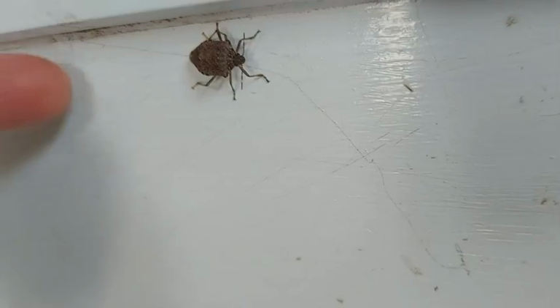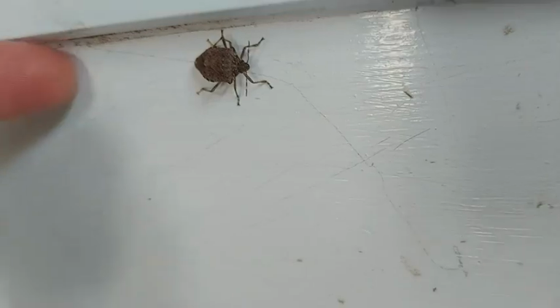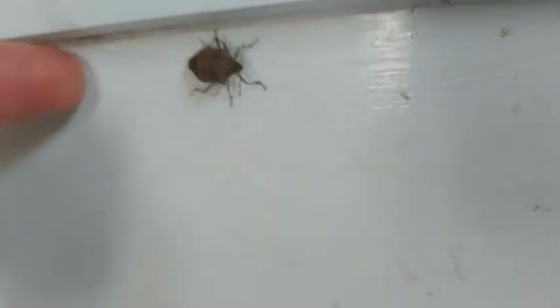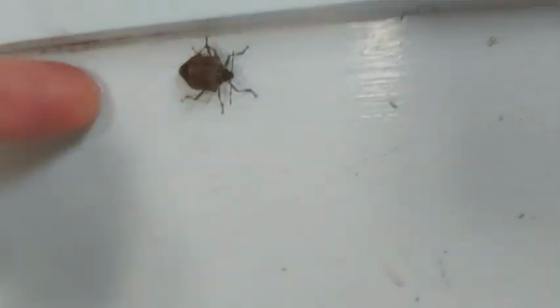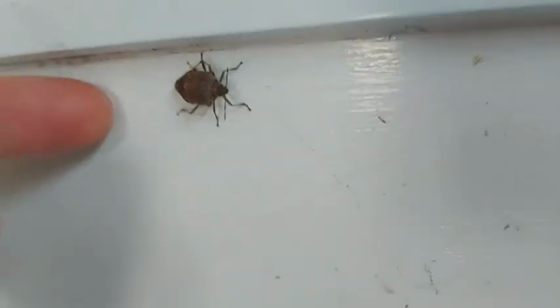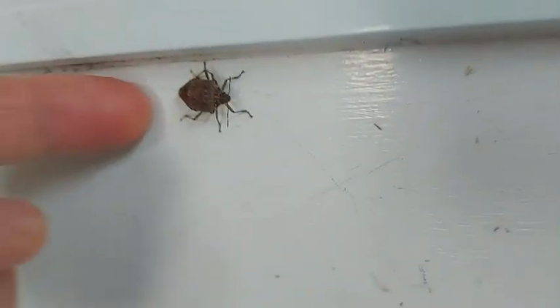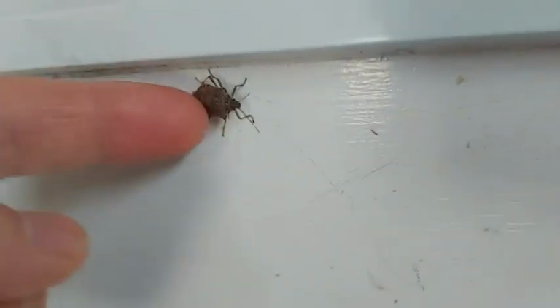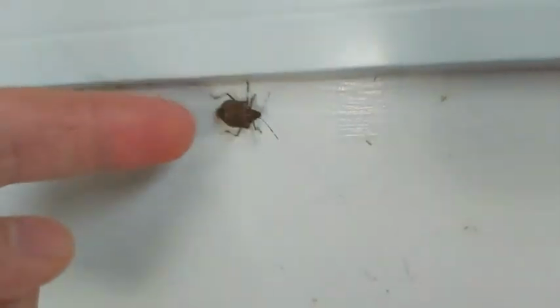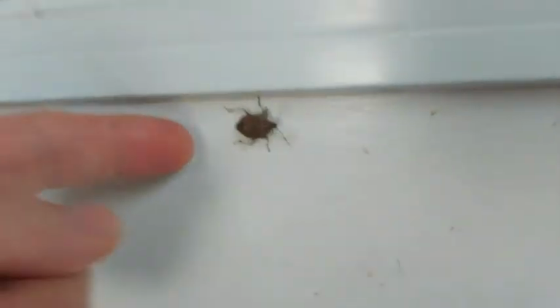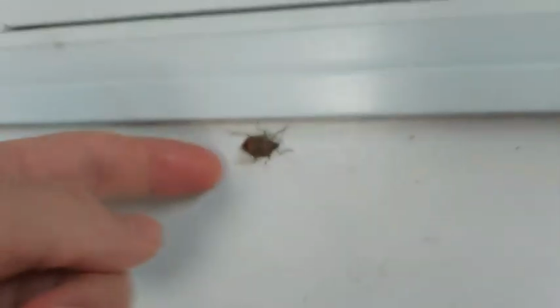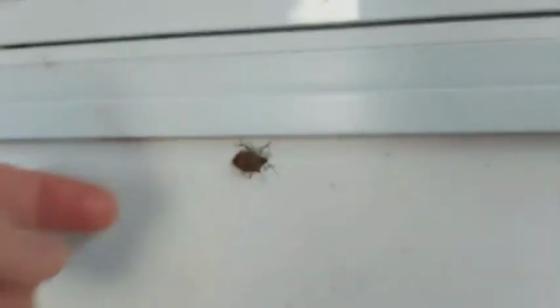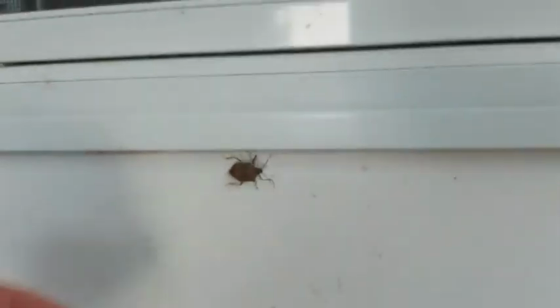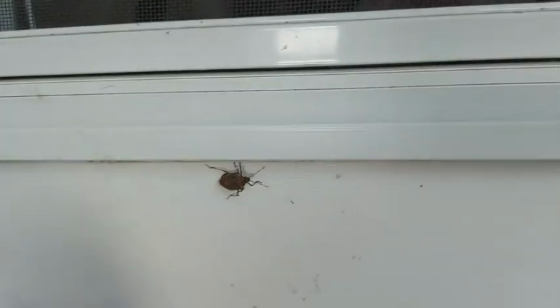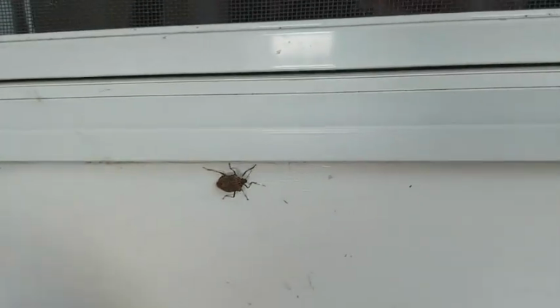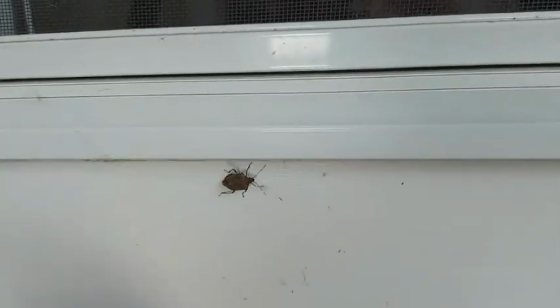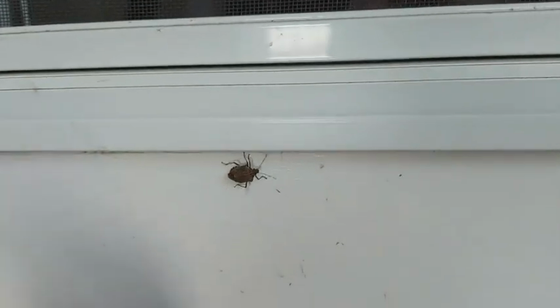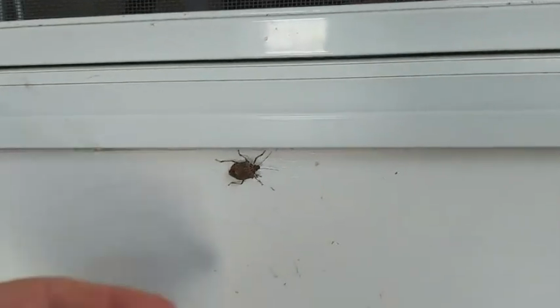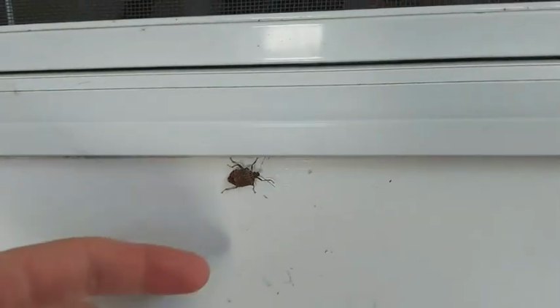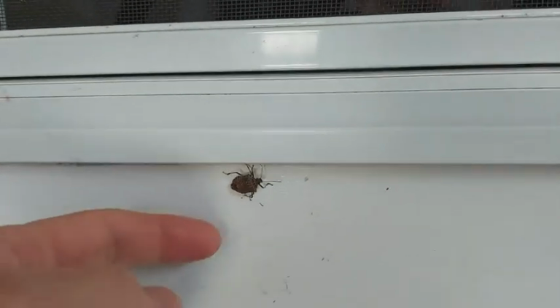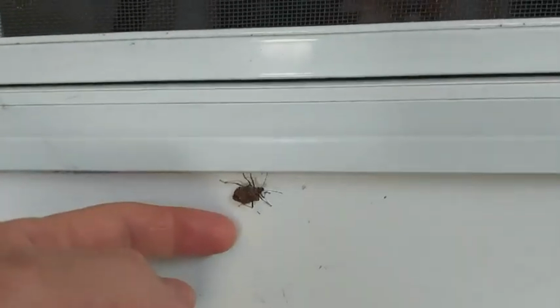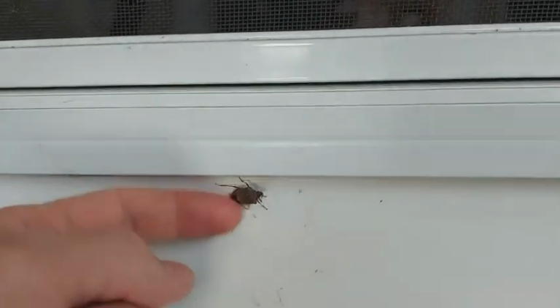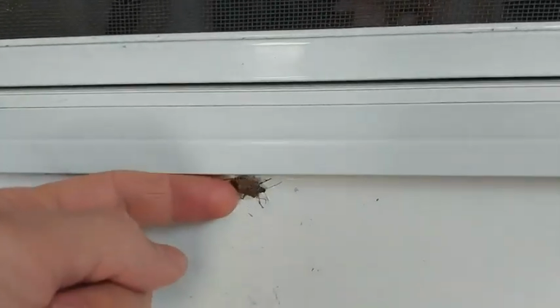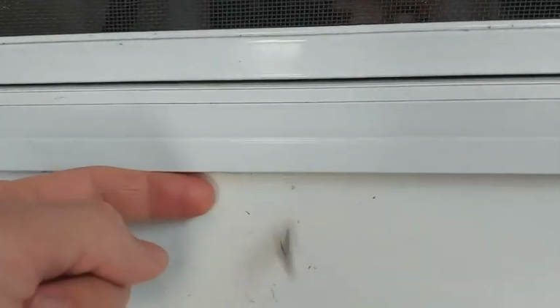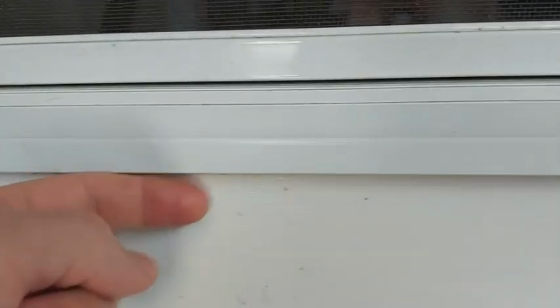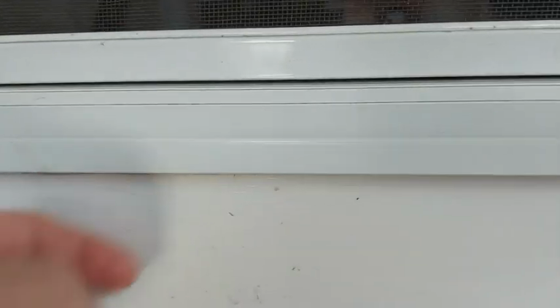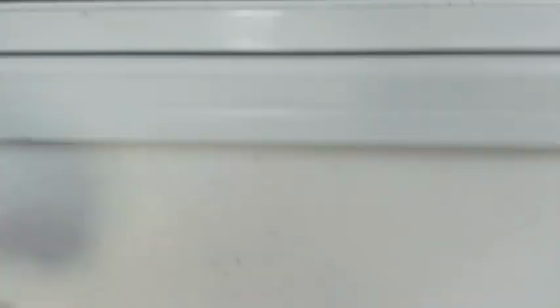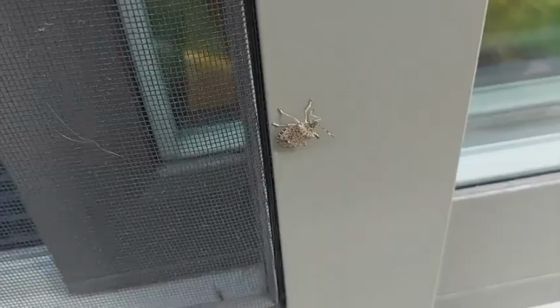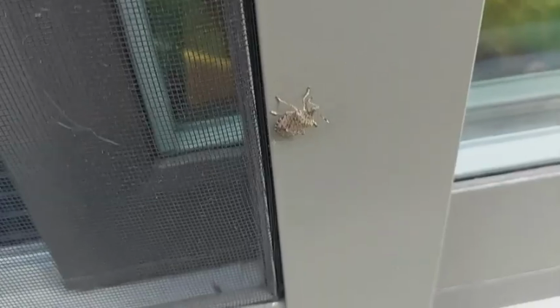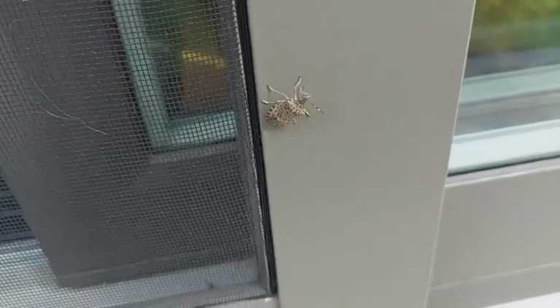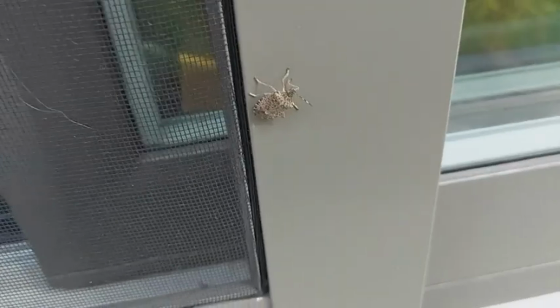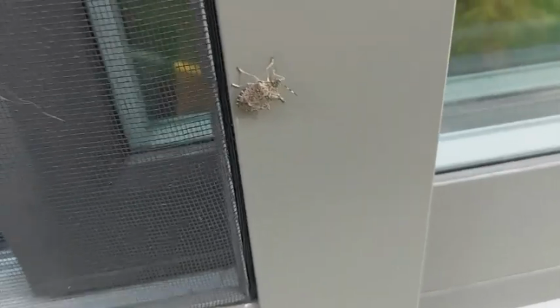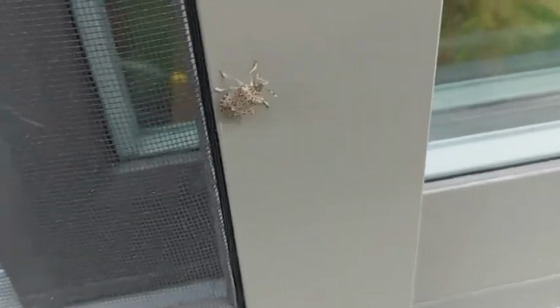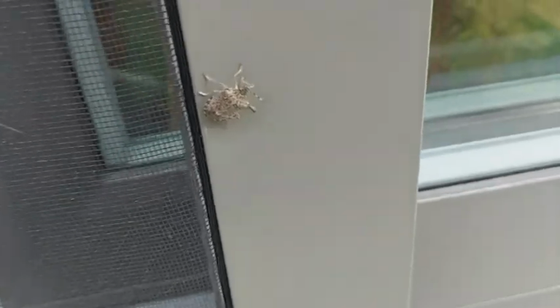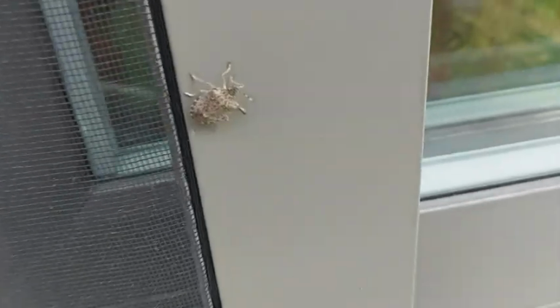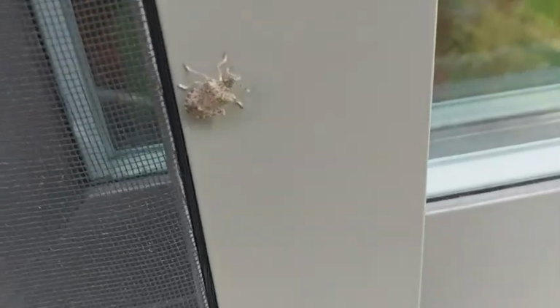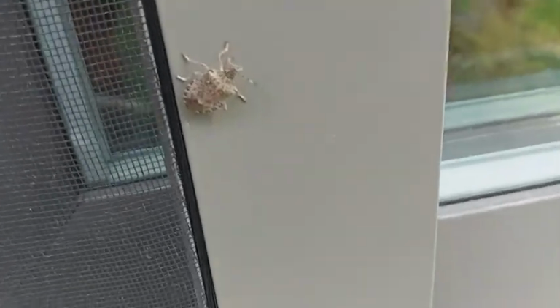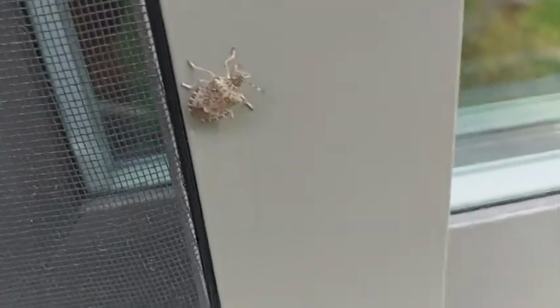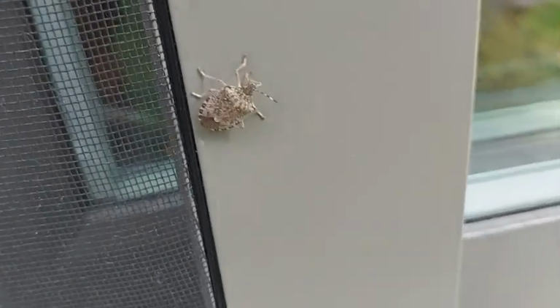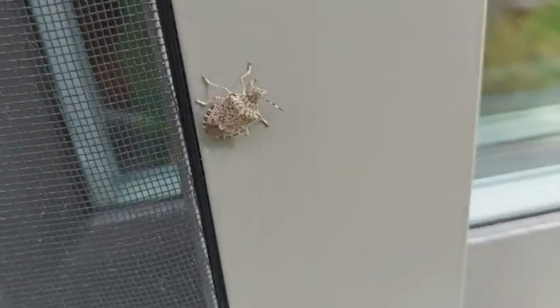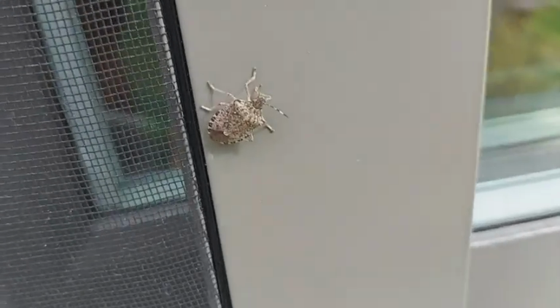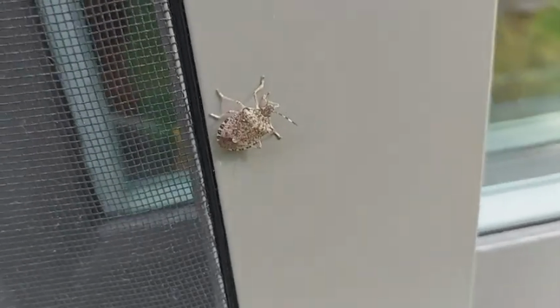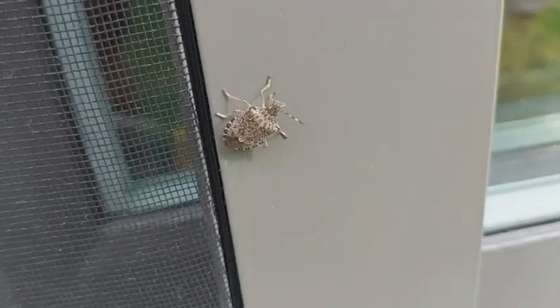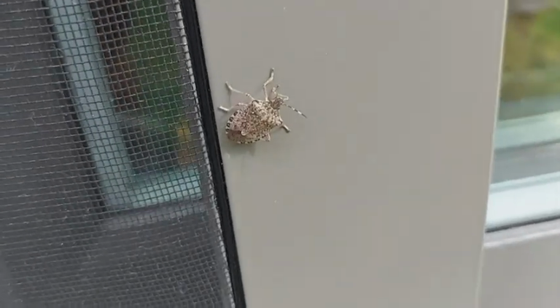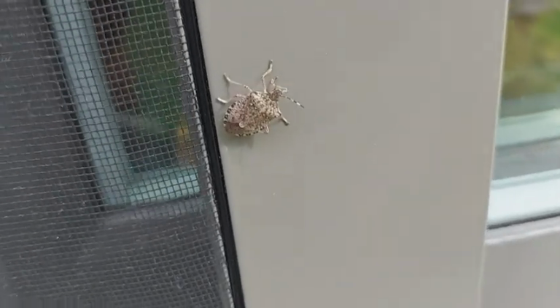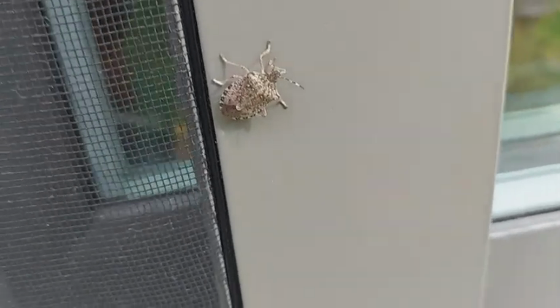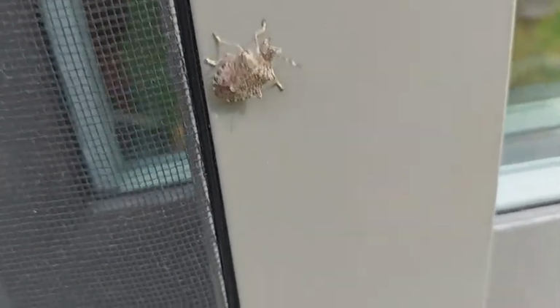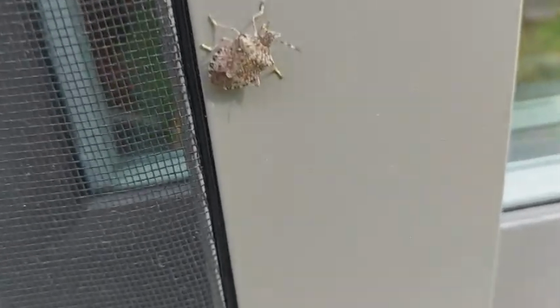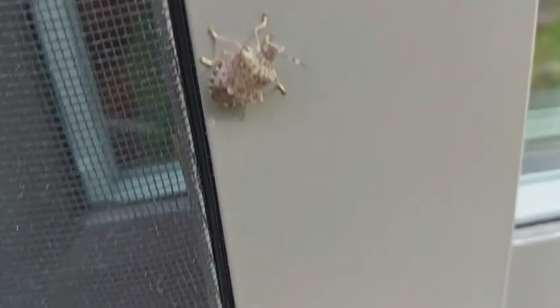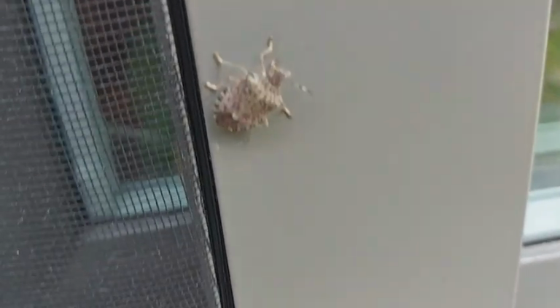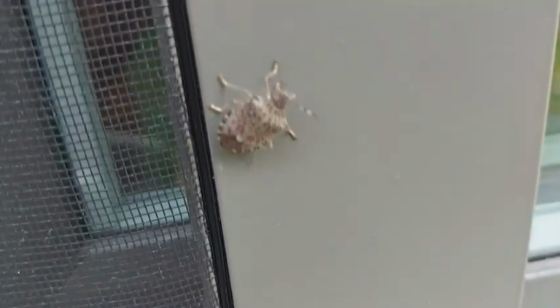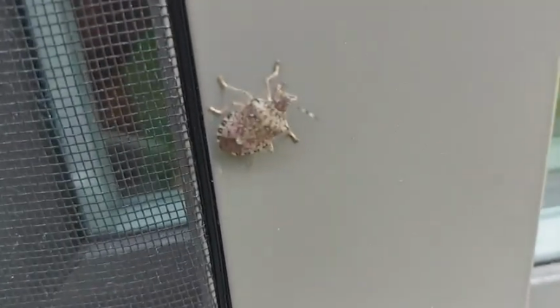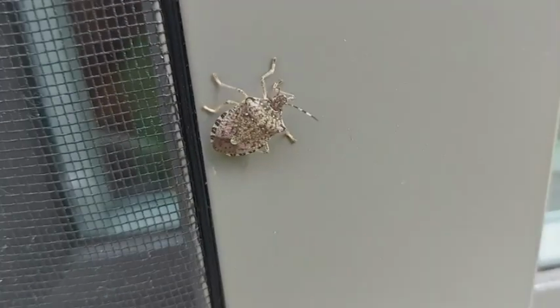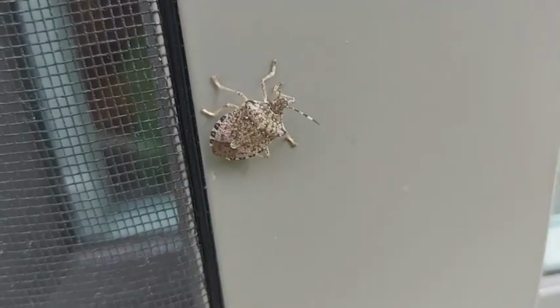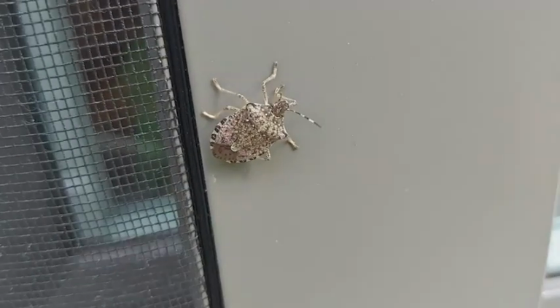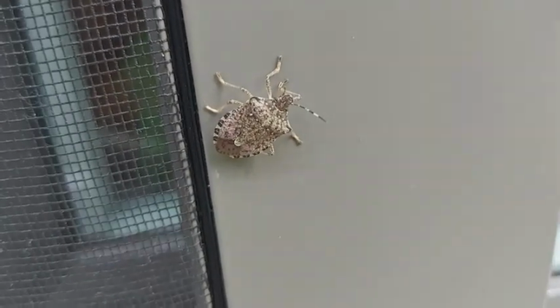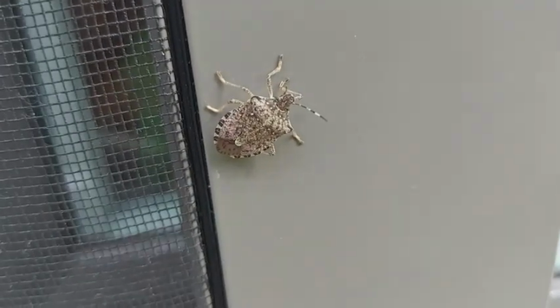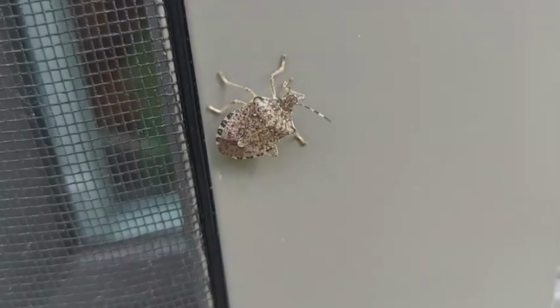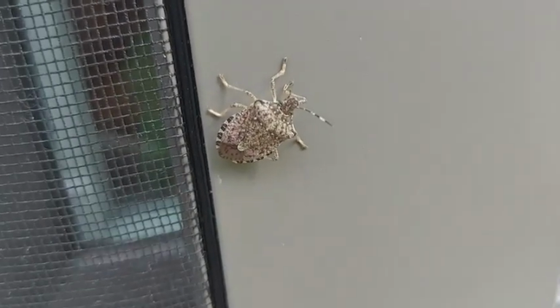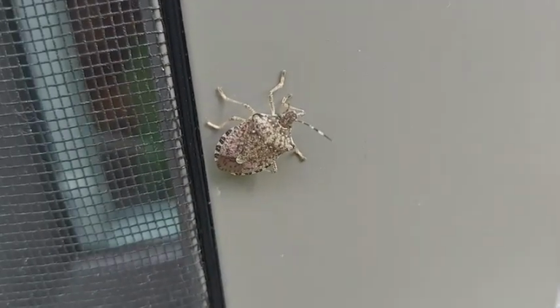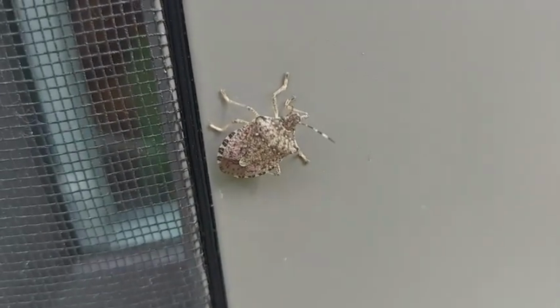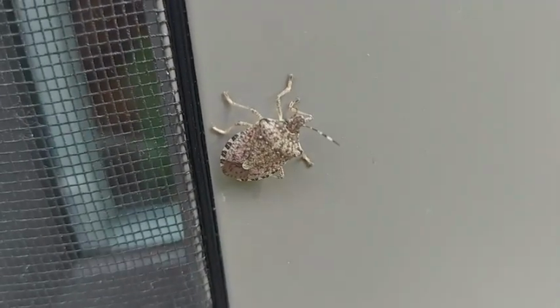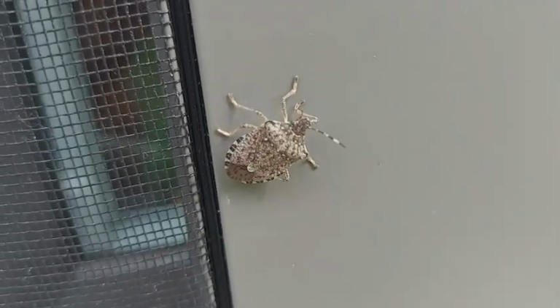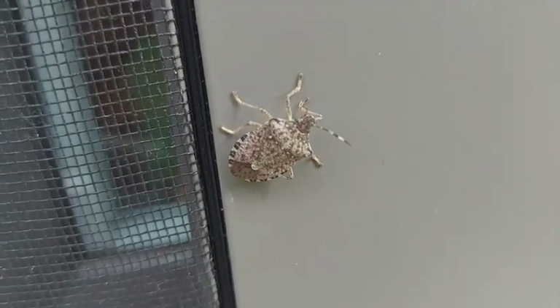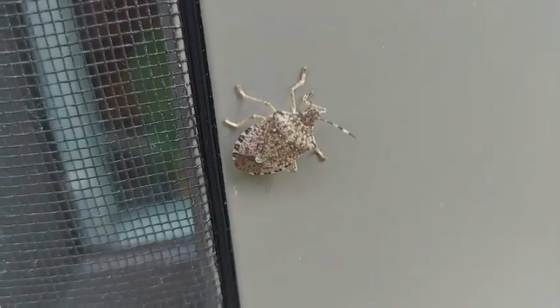As soon as you disturb them, they release a chemical that really smells bad — and thus the name: stink bug.